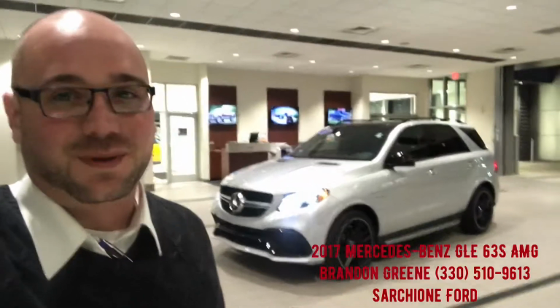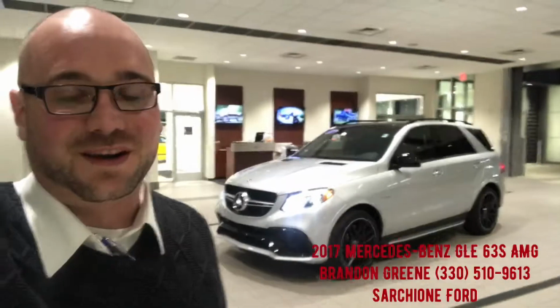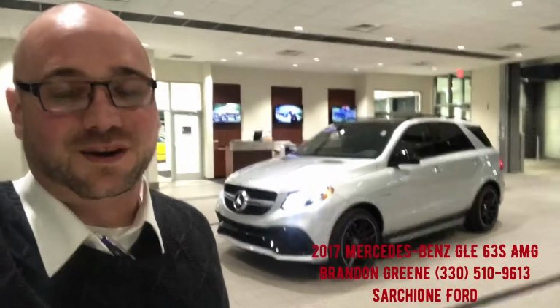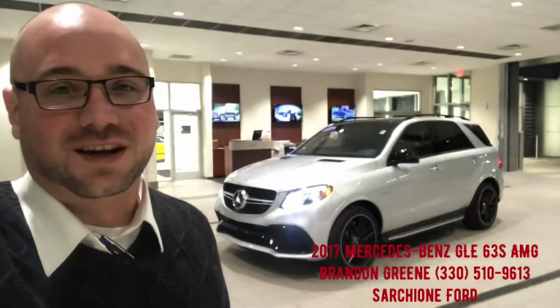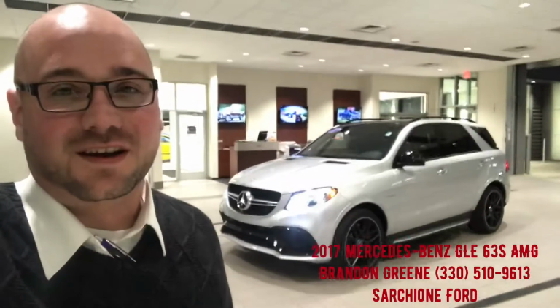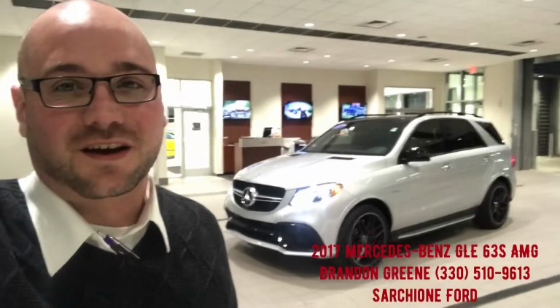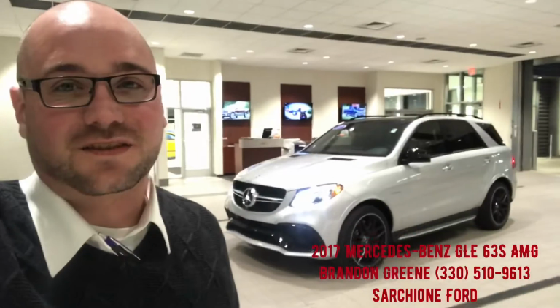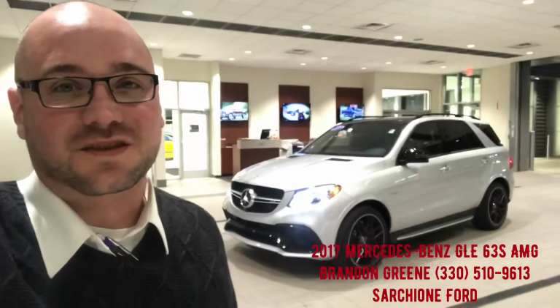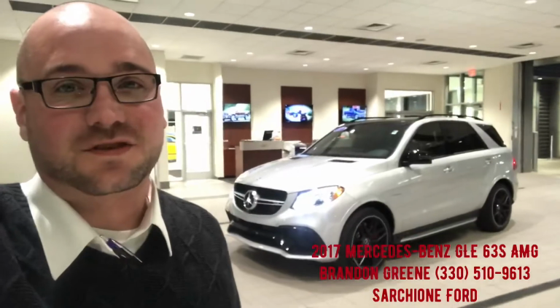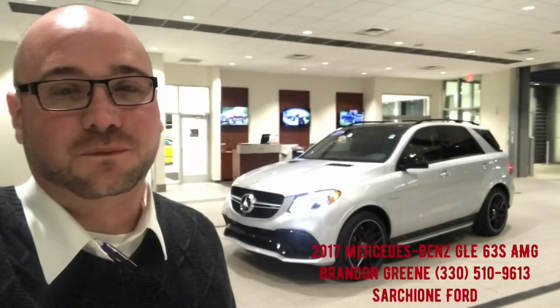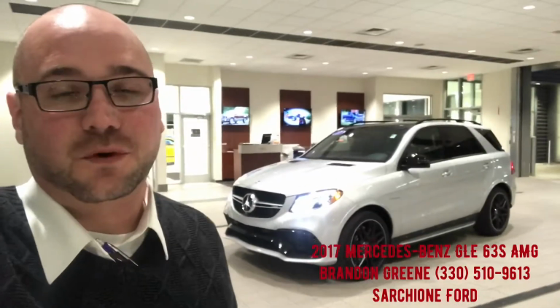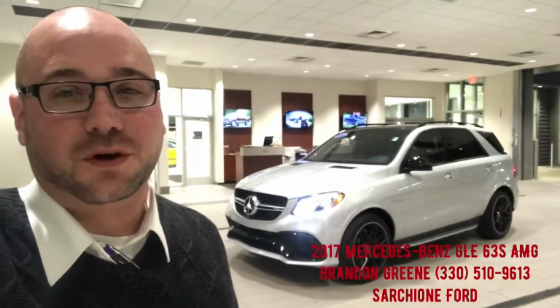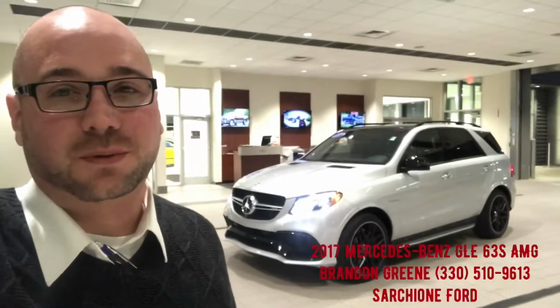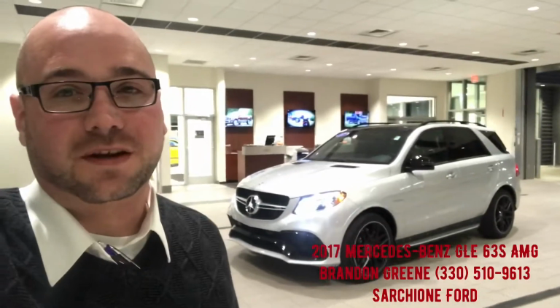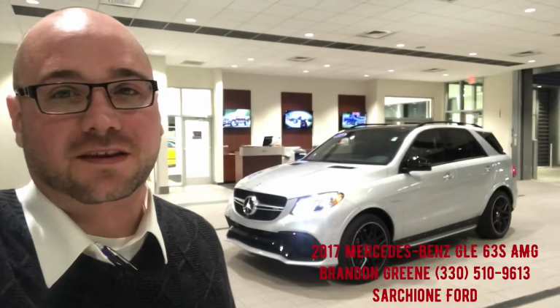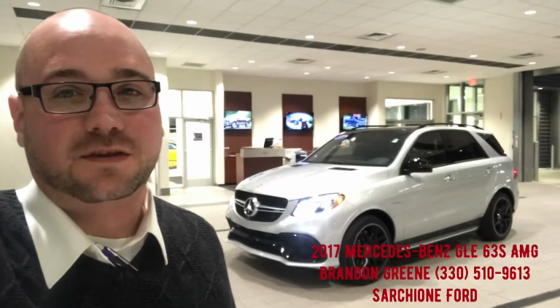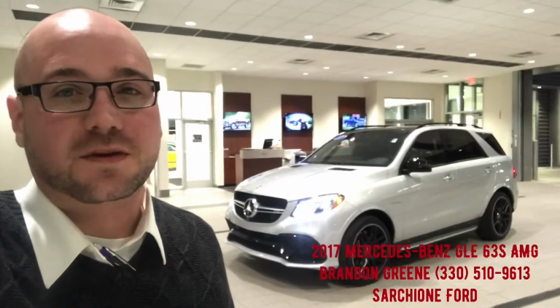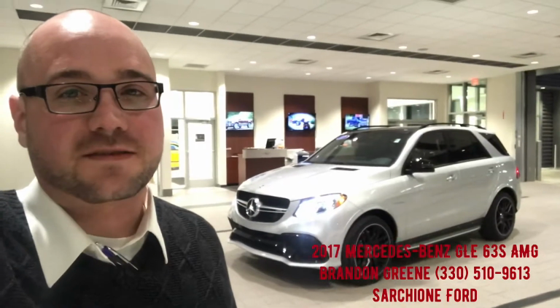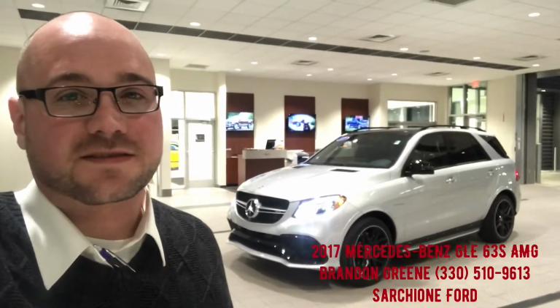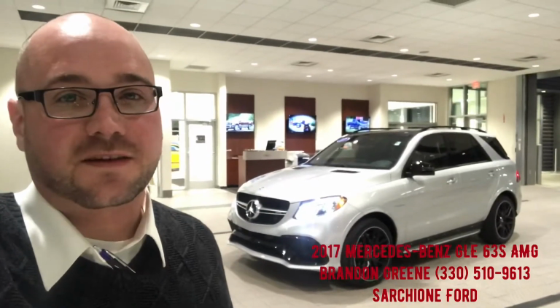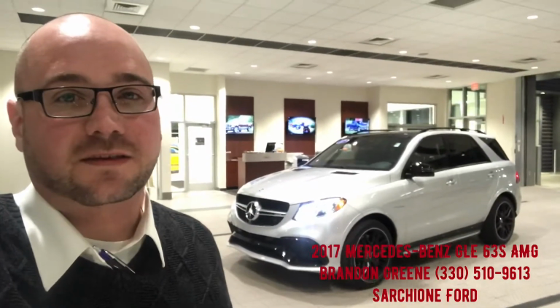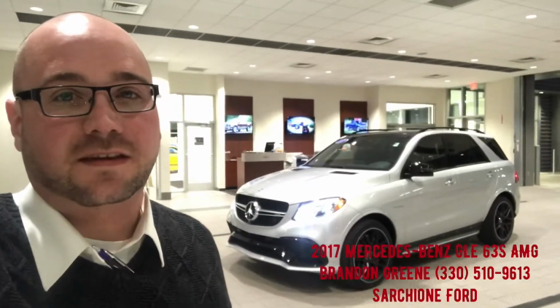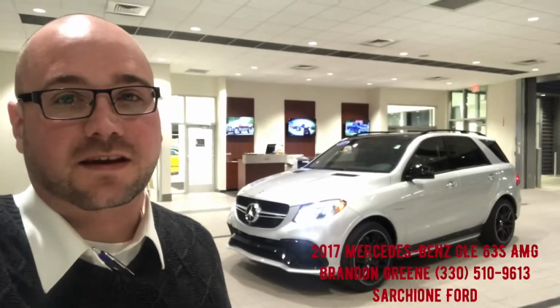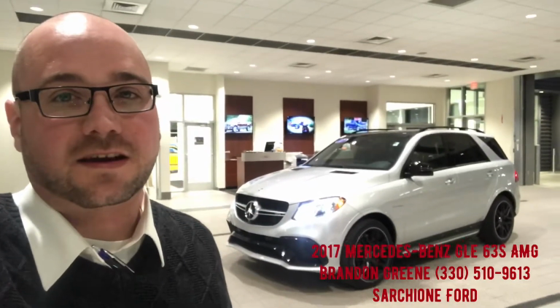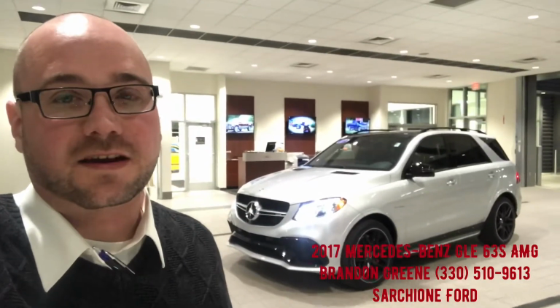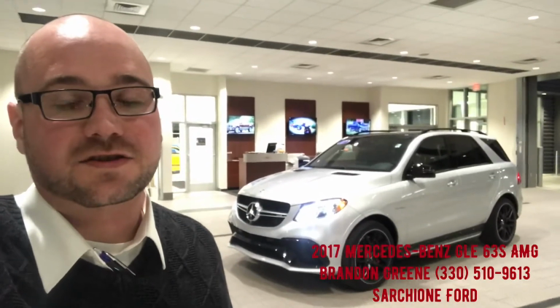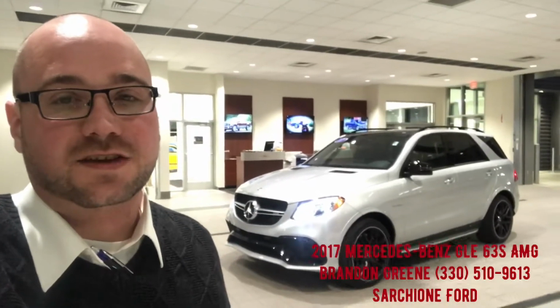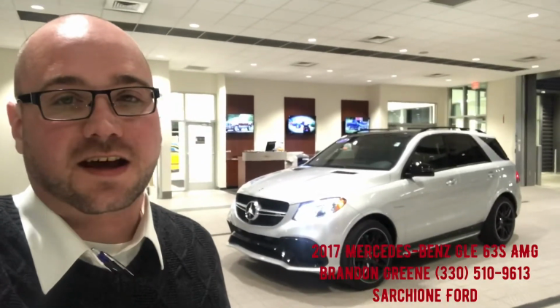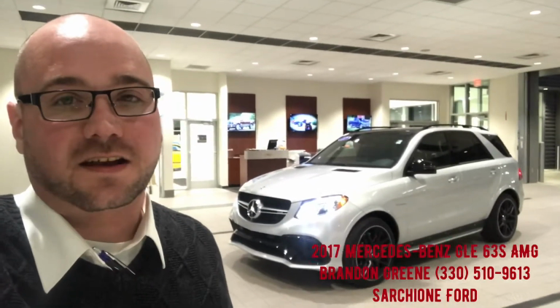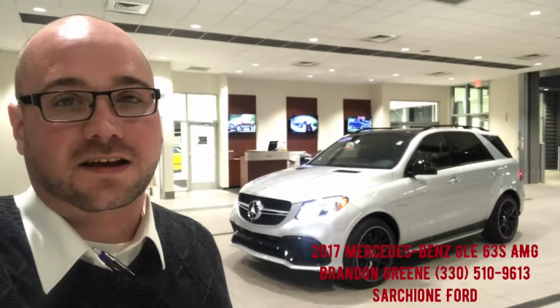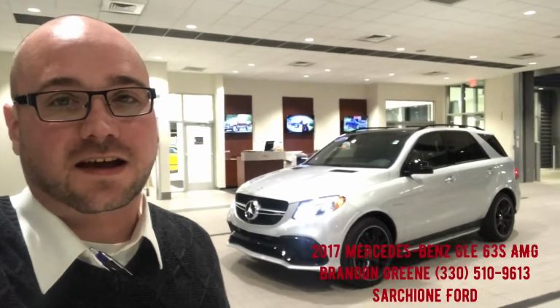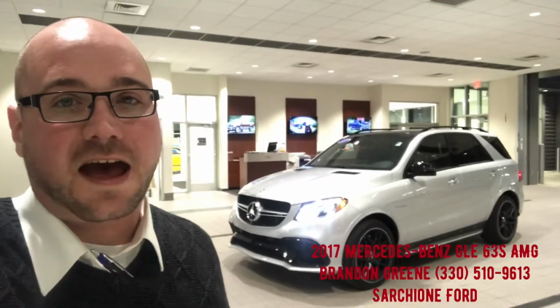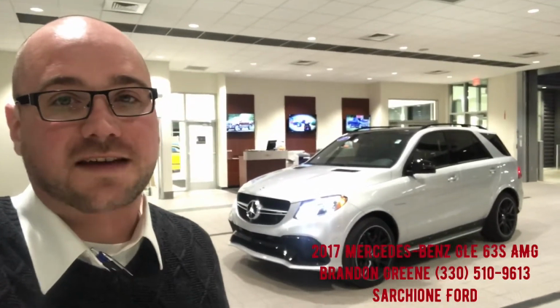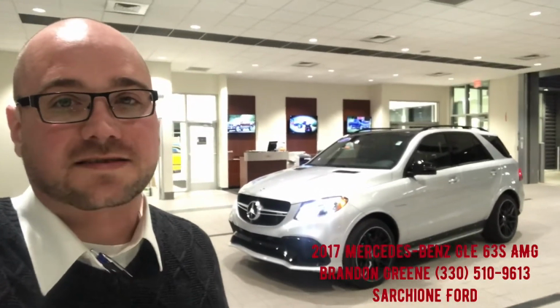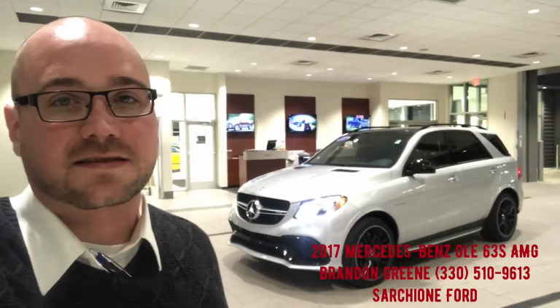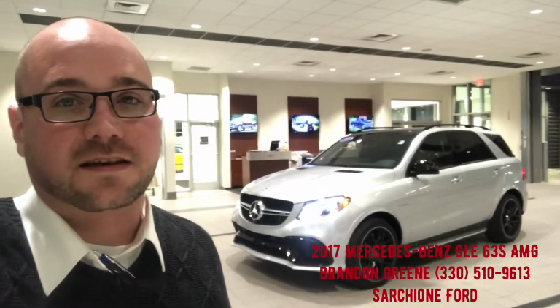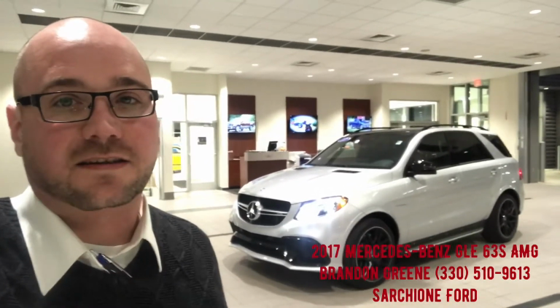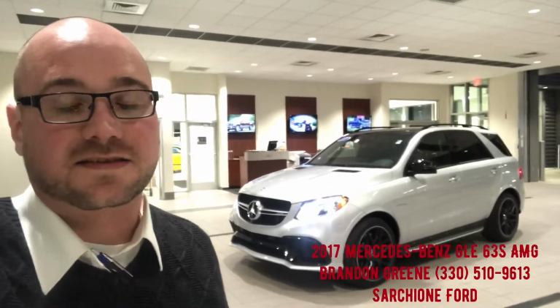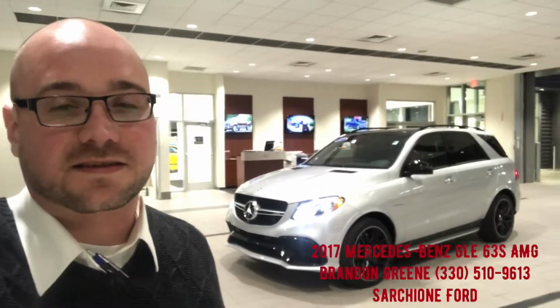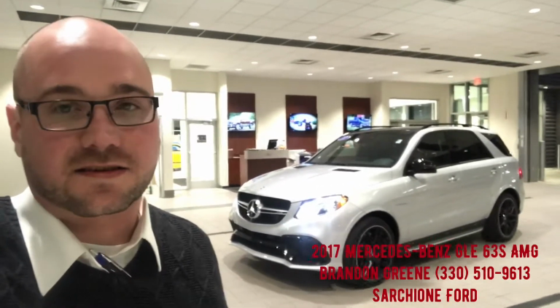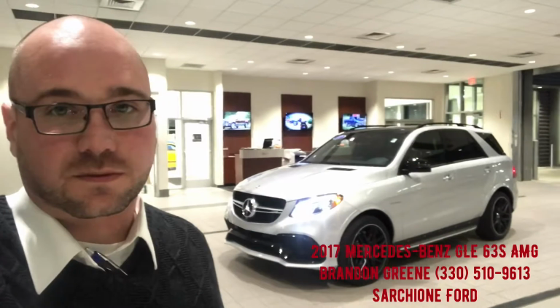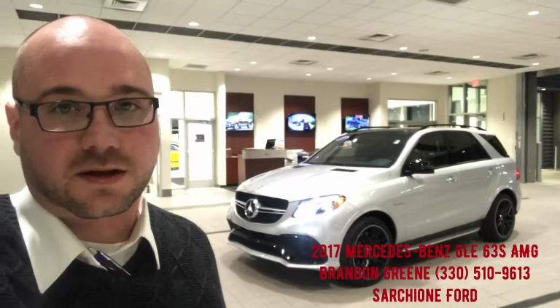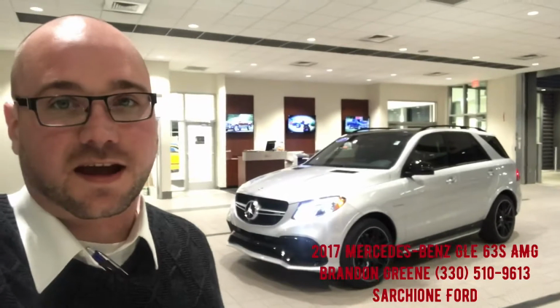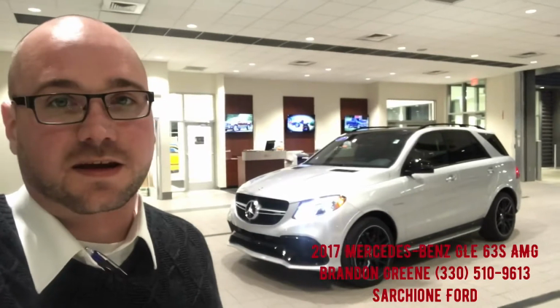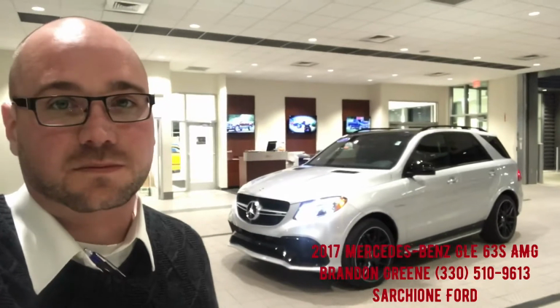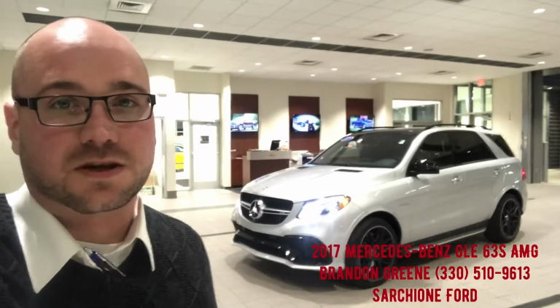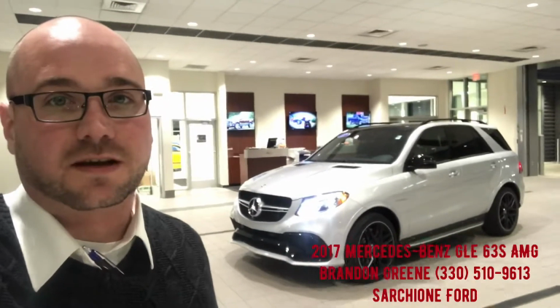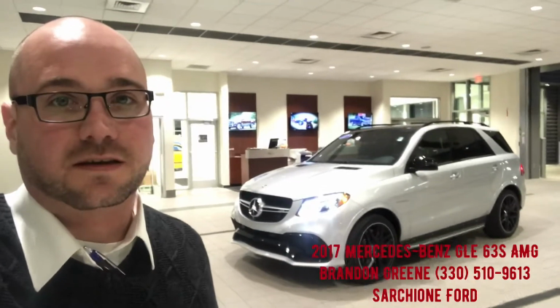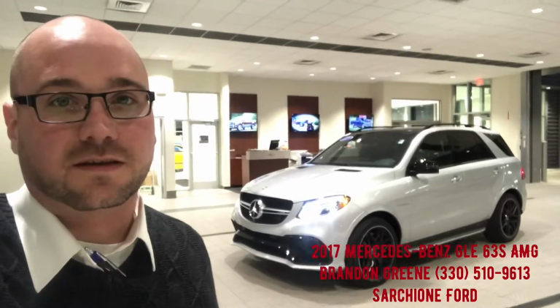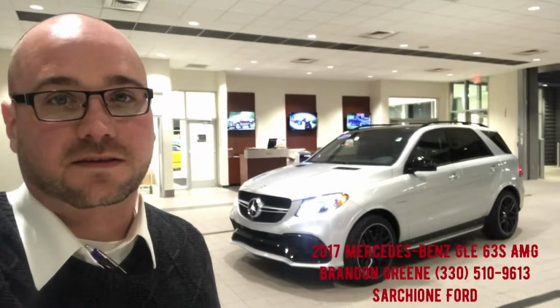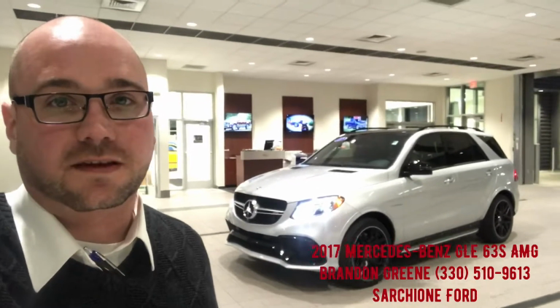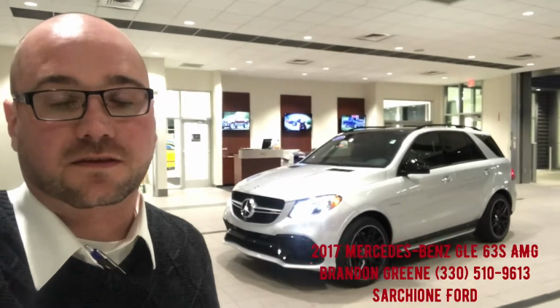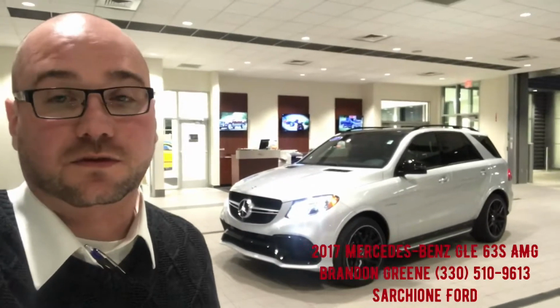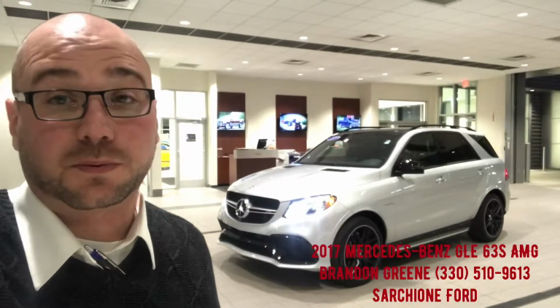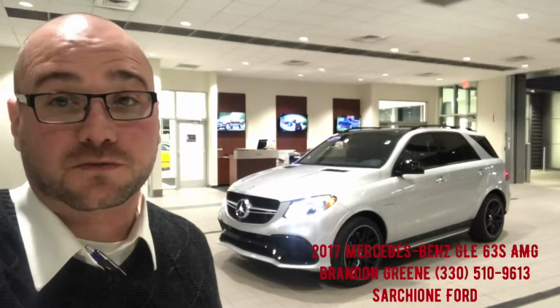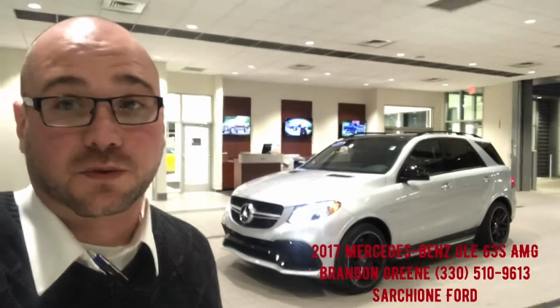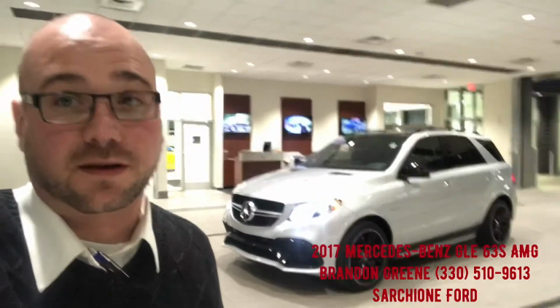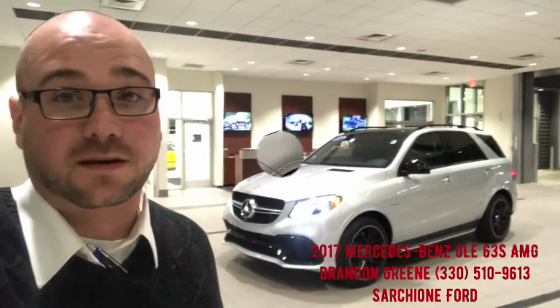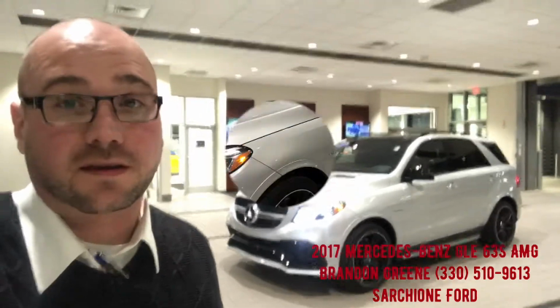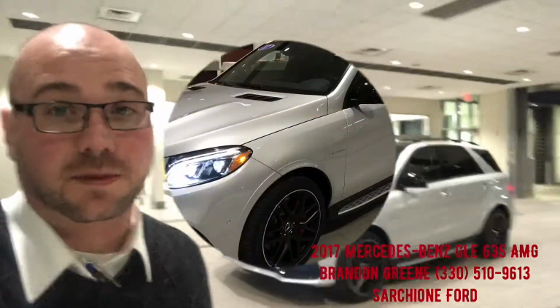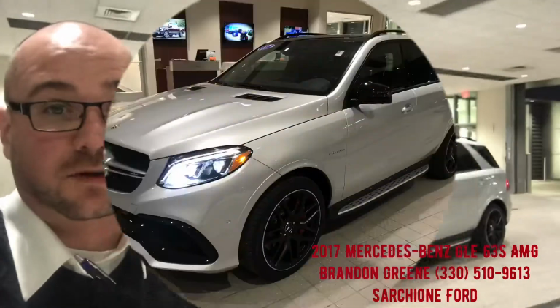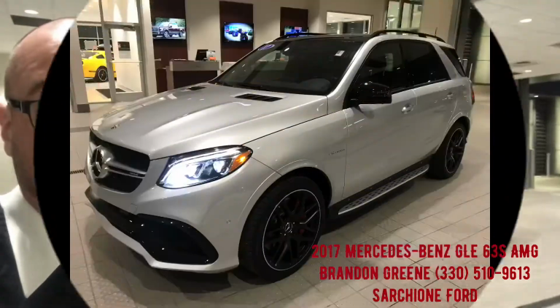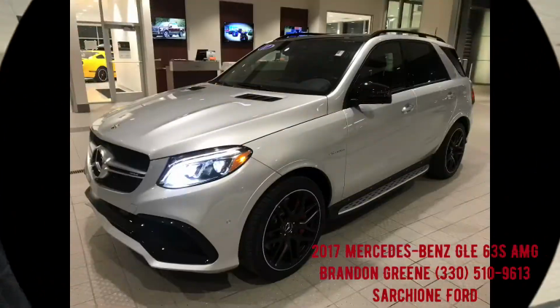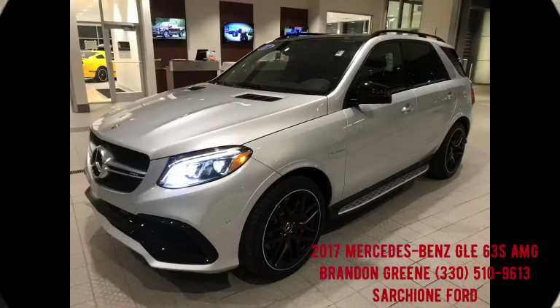Brendan Greene here at StarStream Ford bringing you this 2017 GLE S63 AMG. This thing is super sweet — let me know what you think.